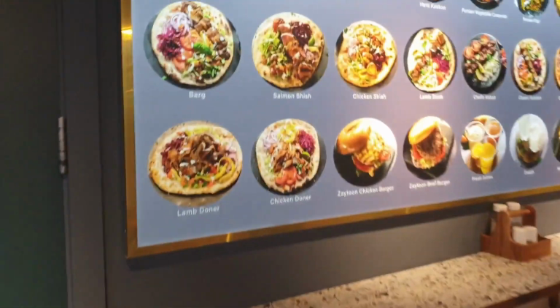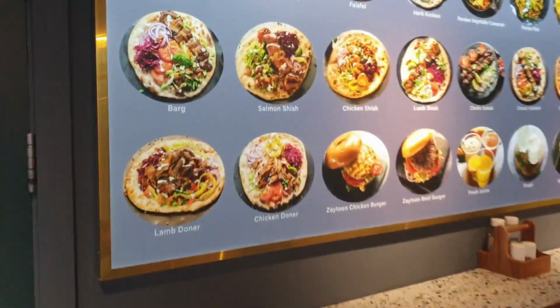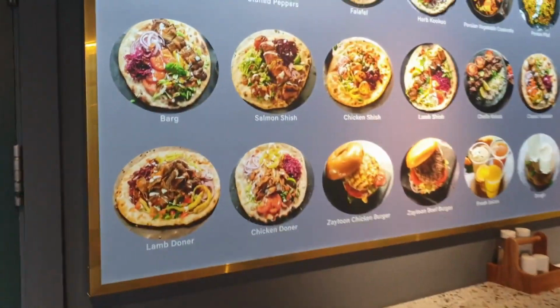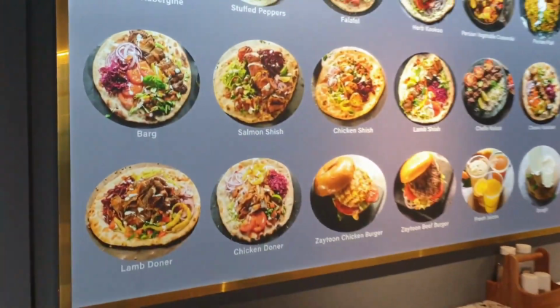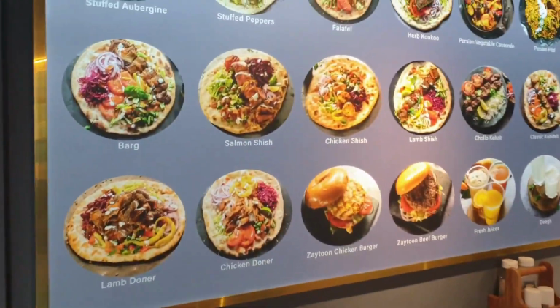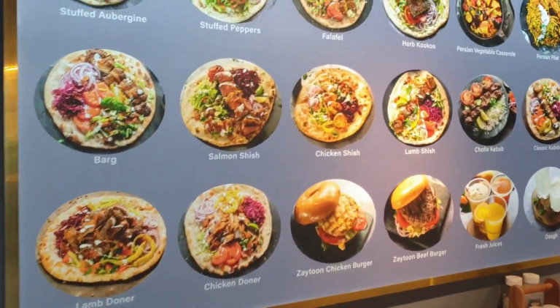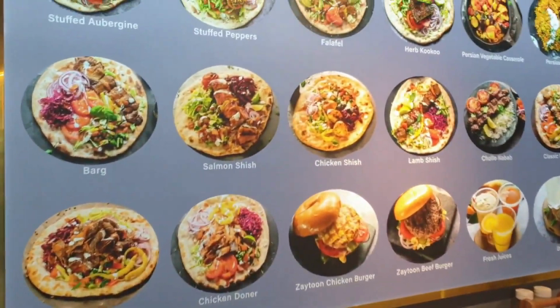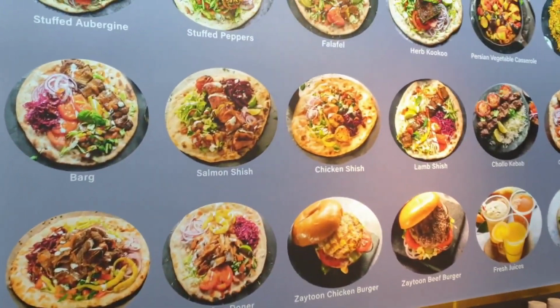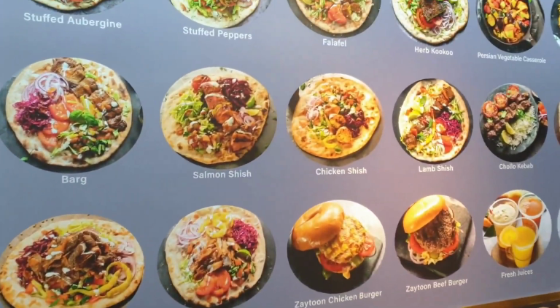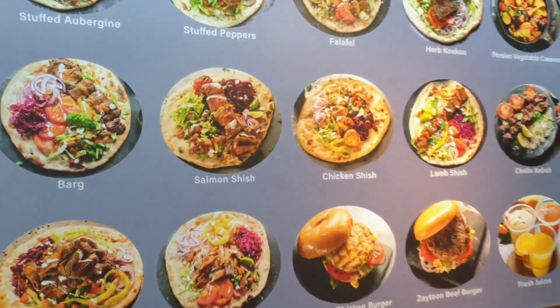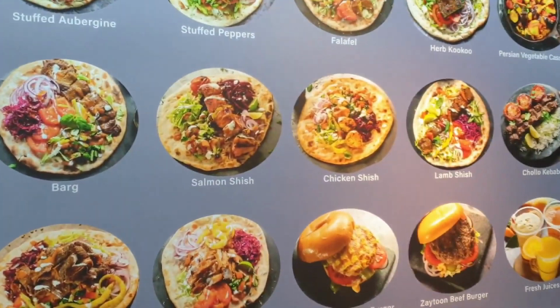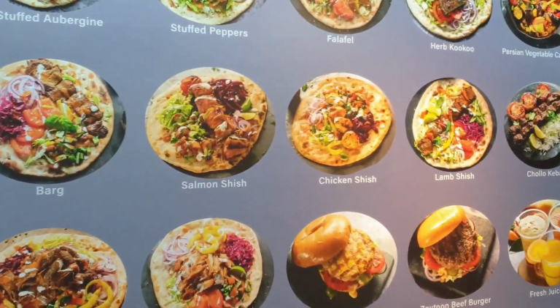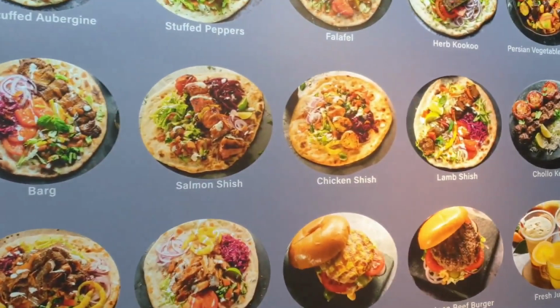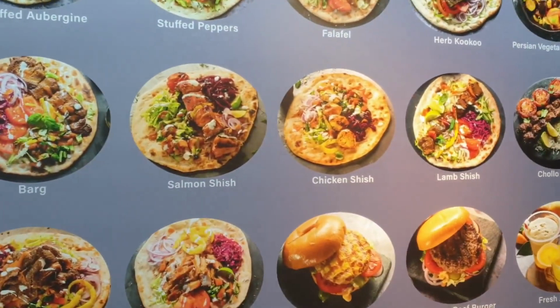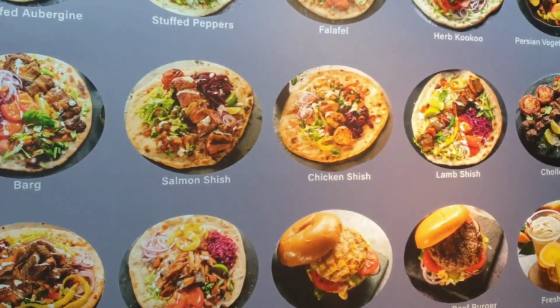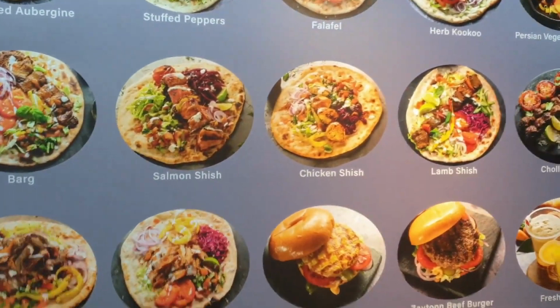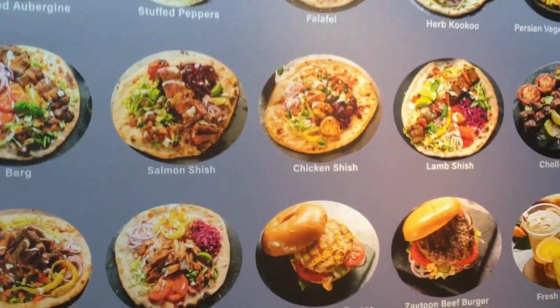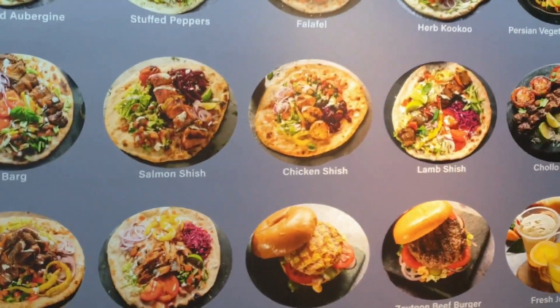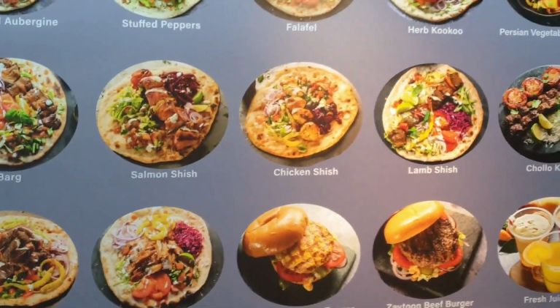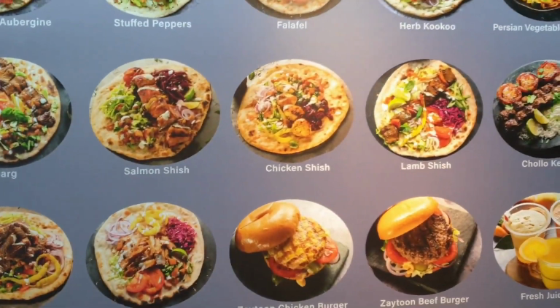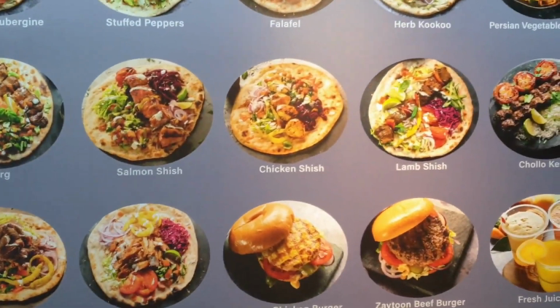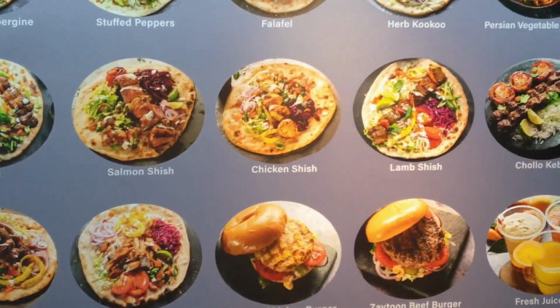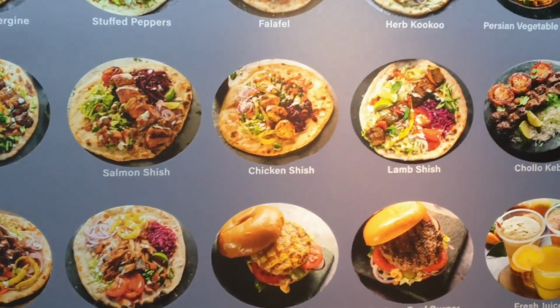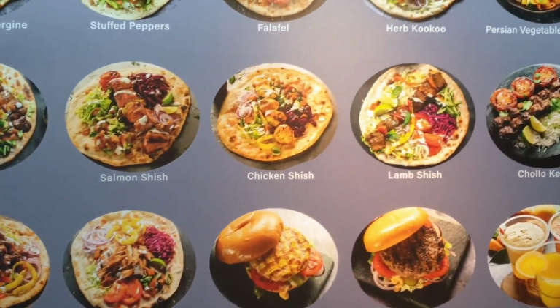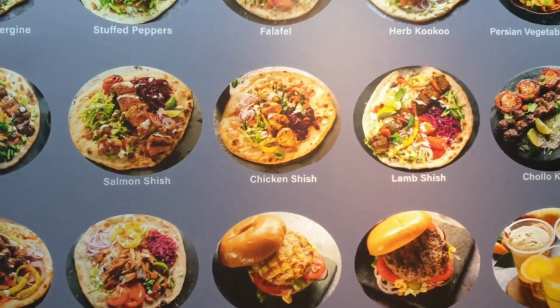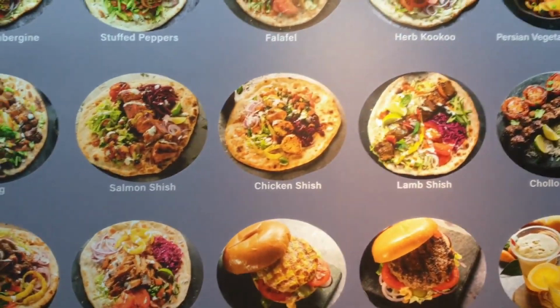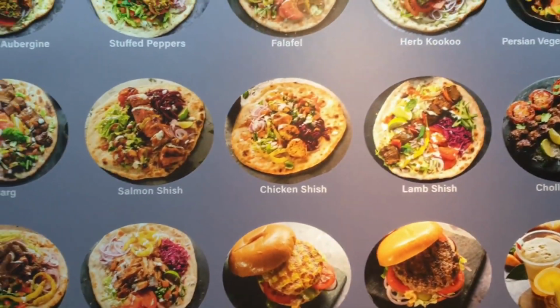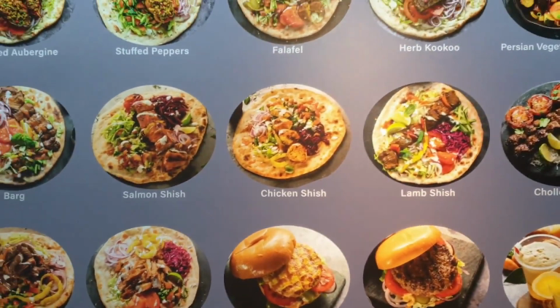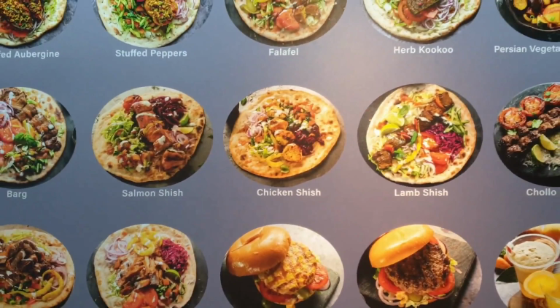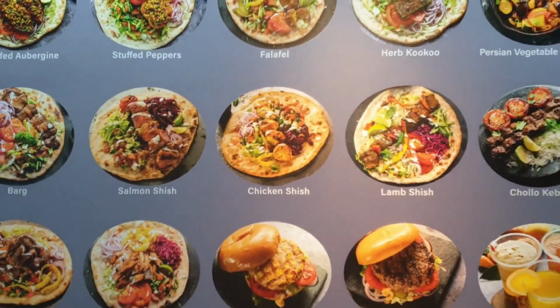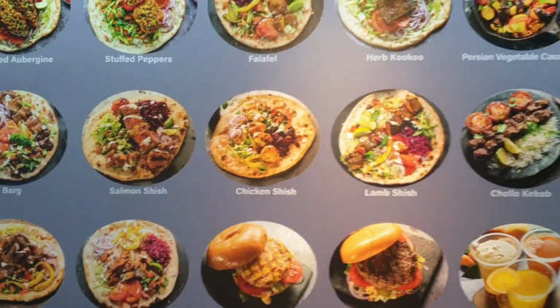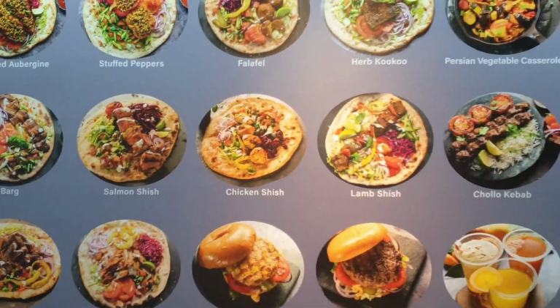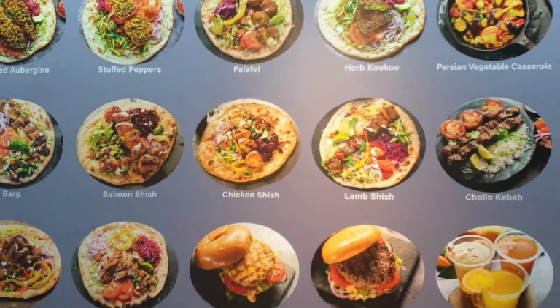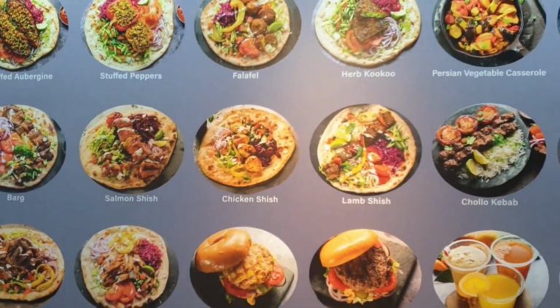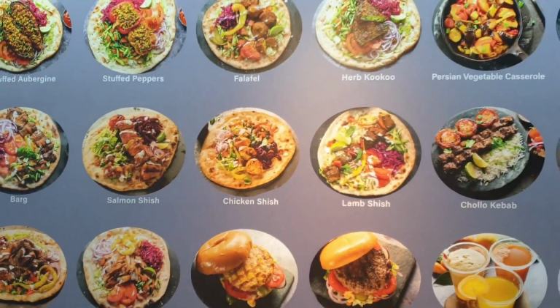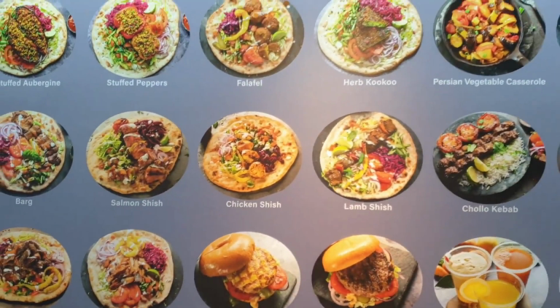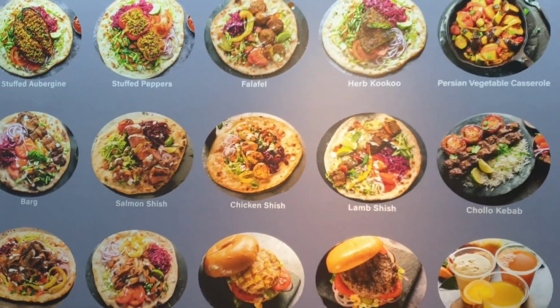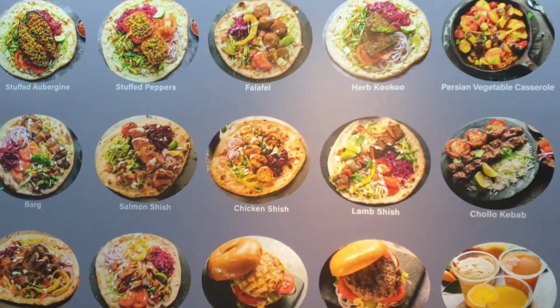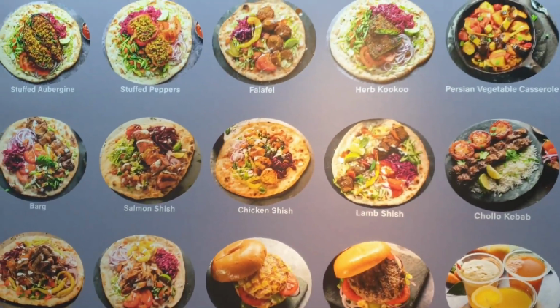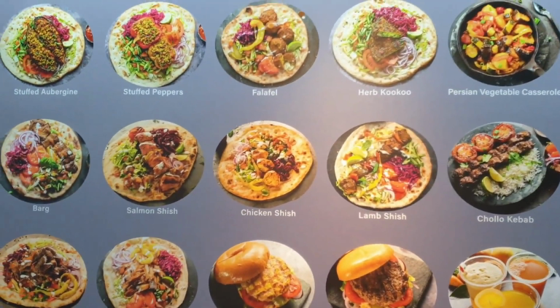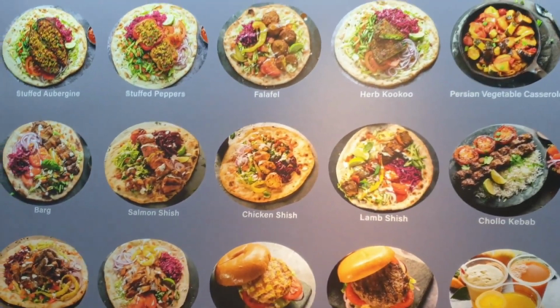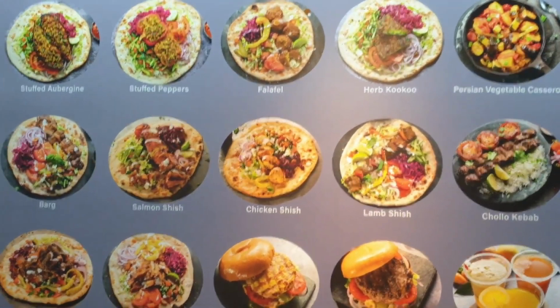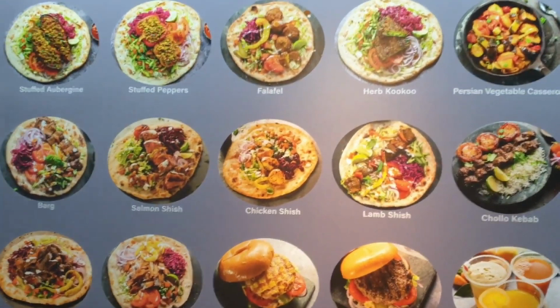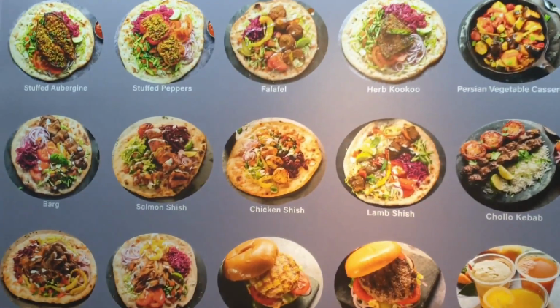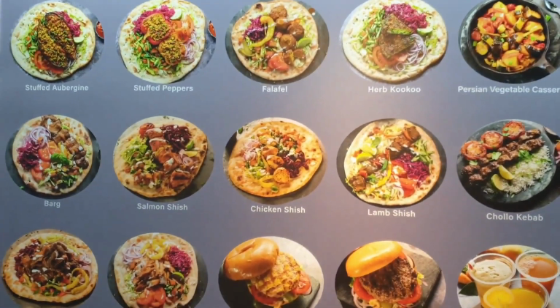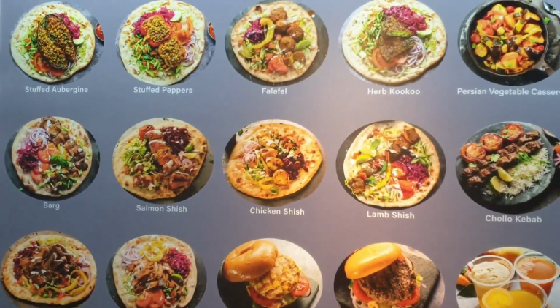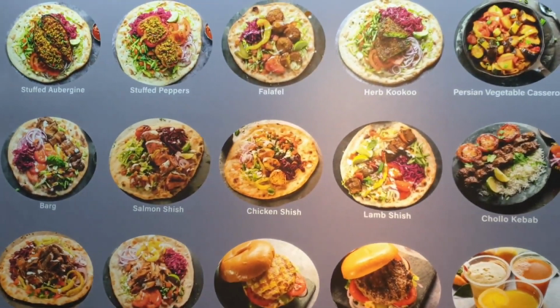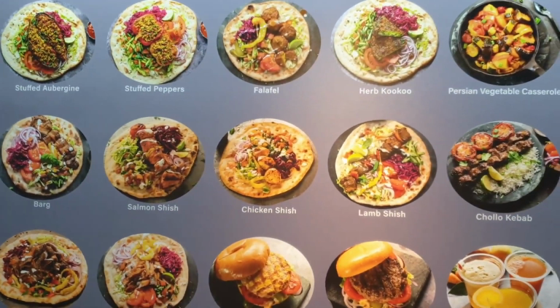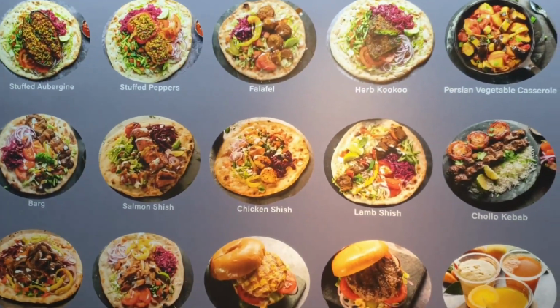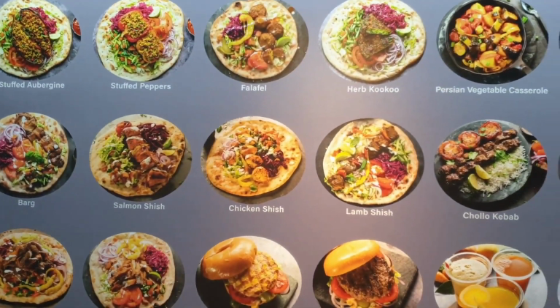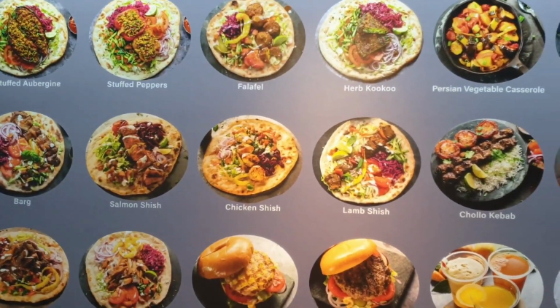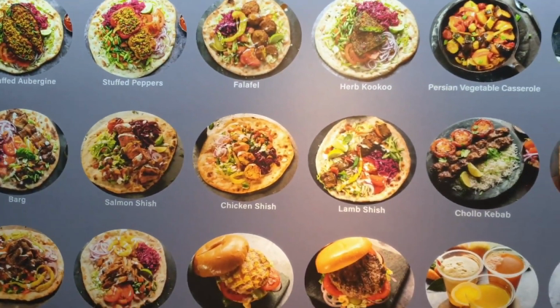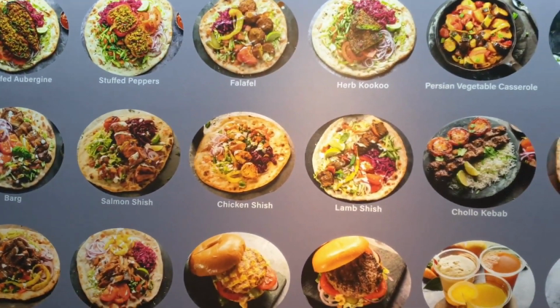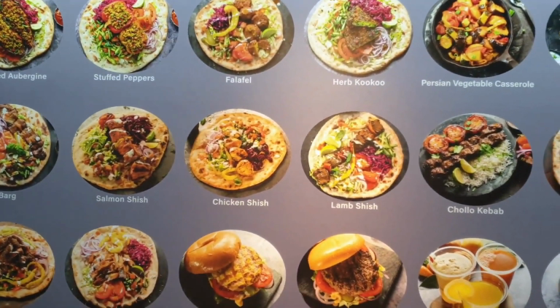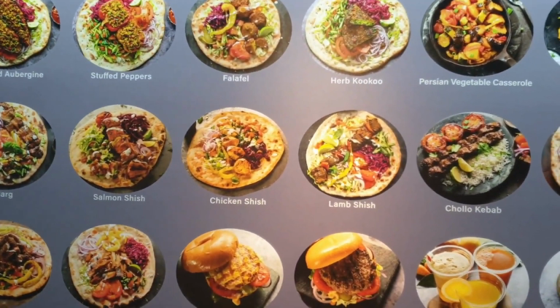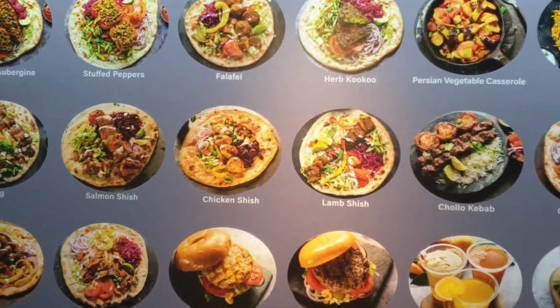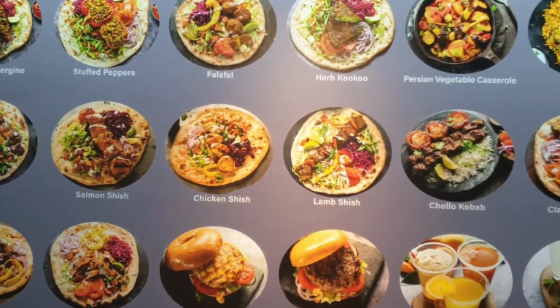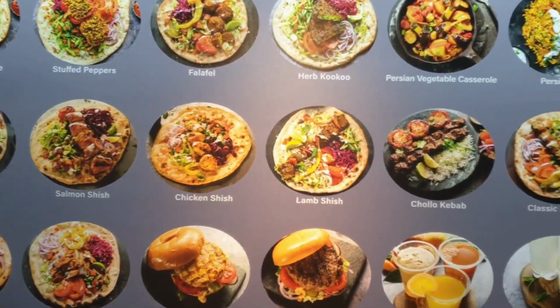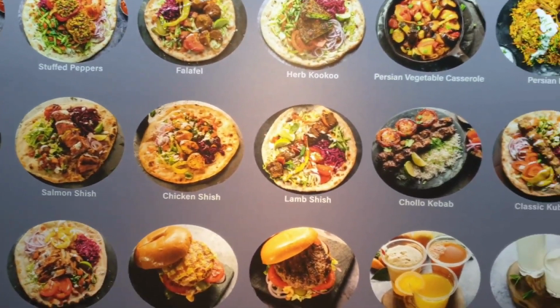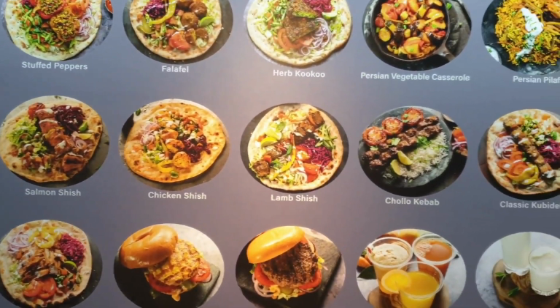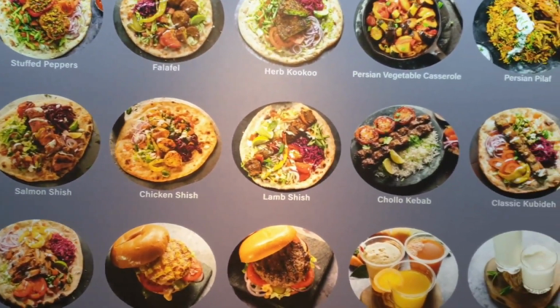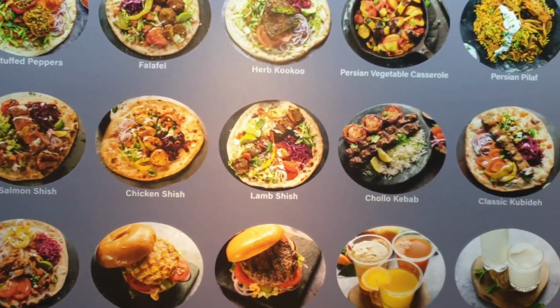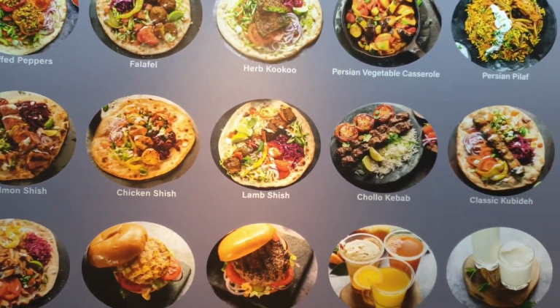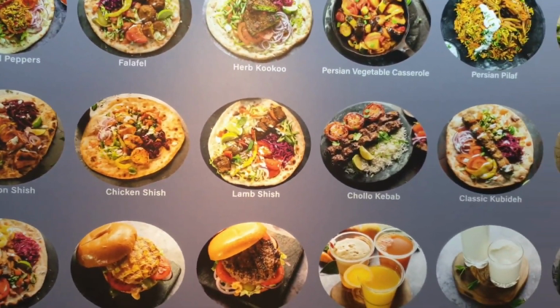They have a very rich menu offering a variety of both veg and non-veg options, and they also have many options for kids too.